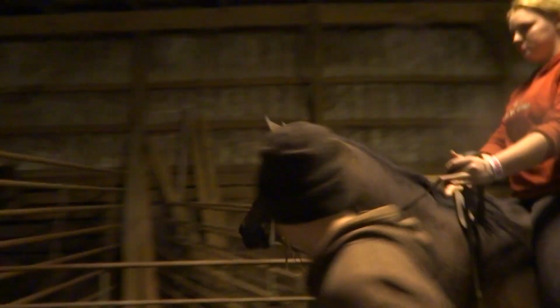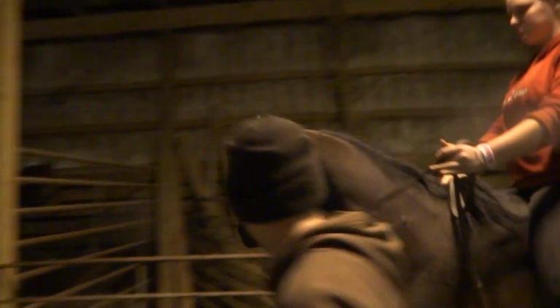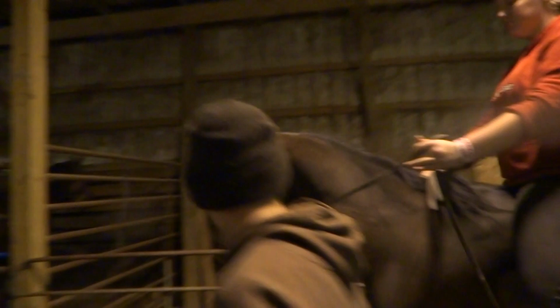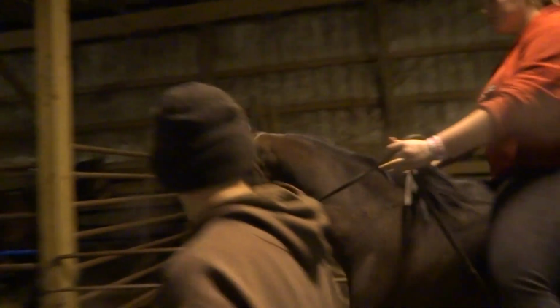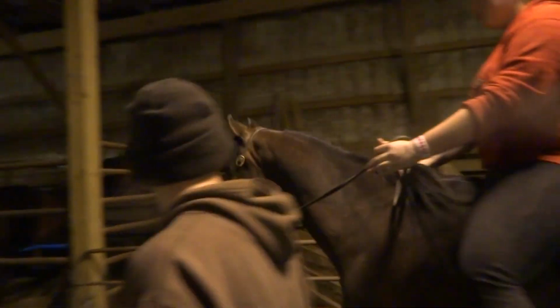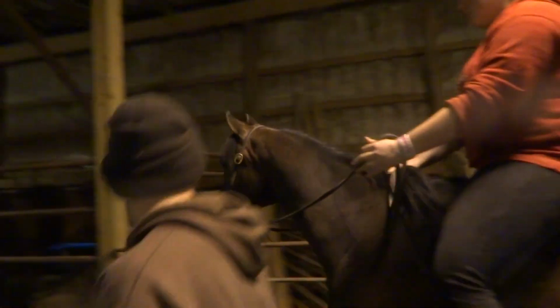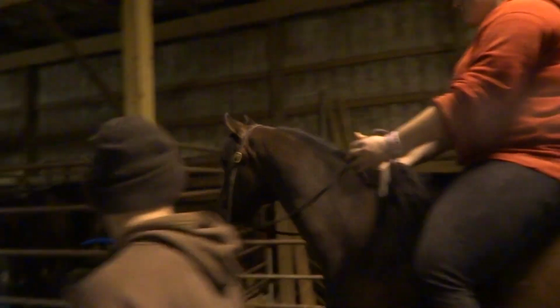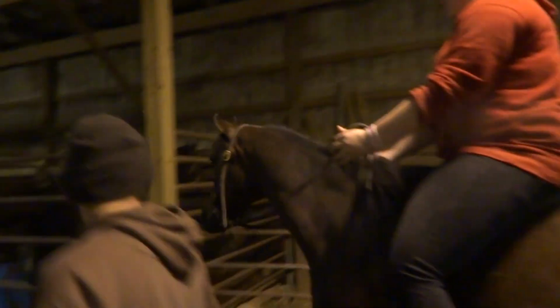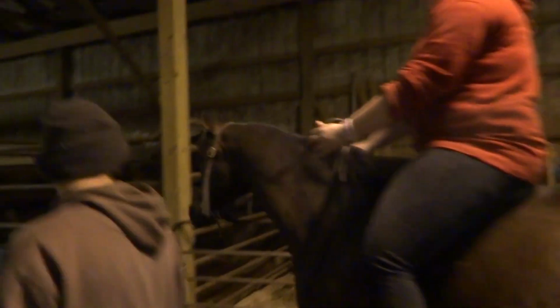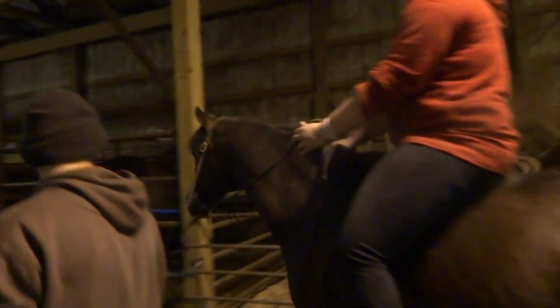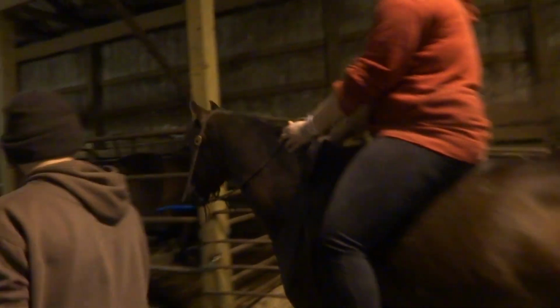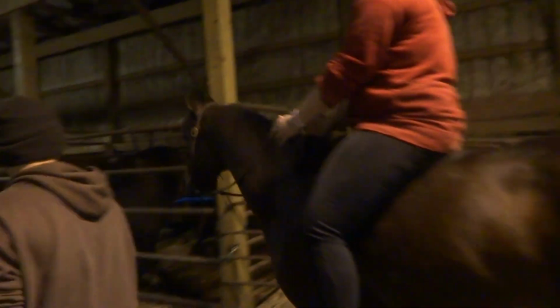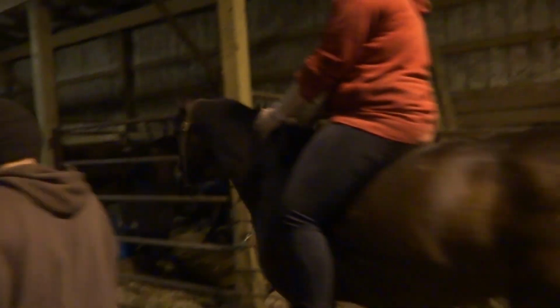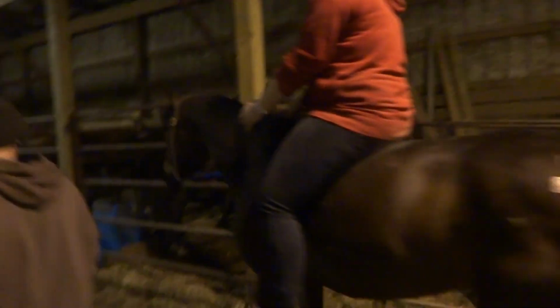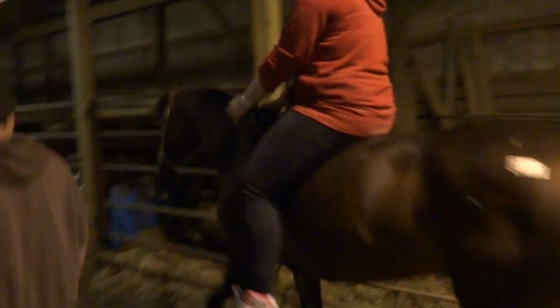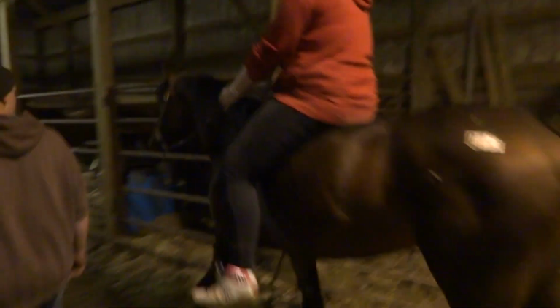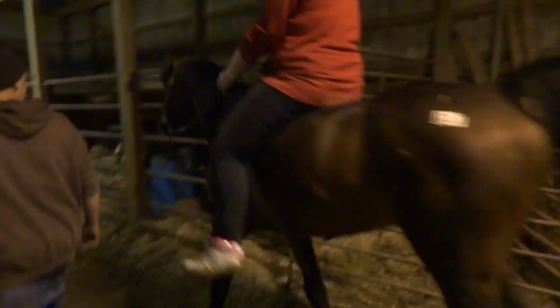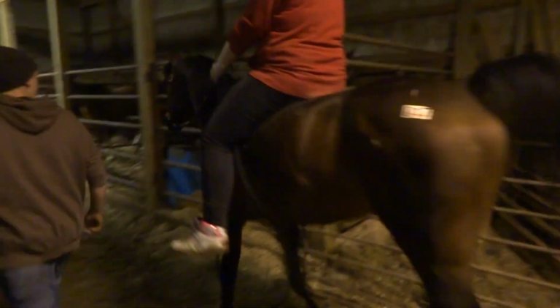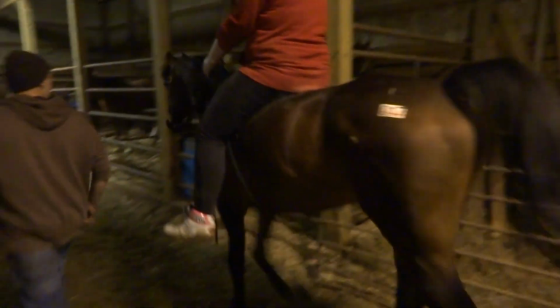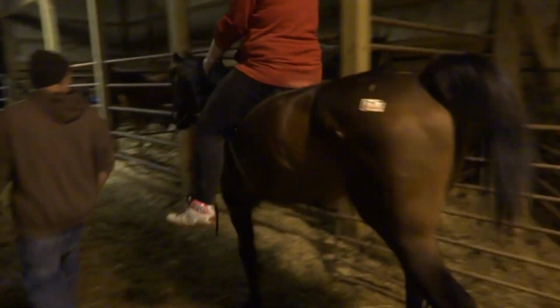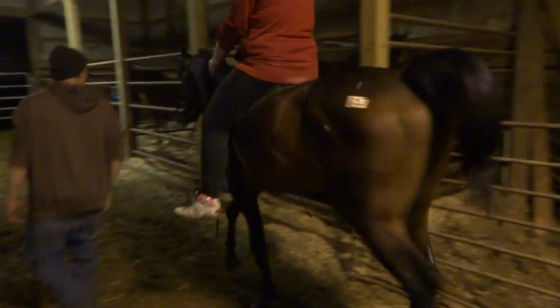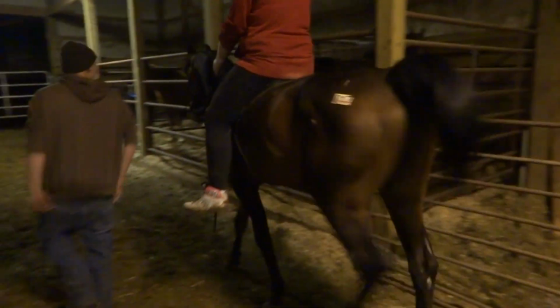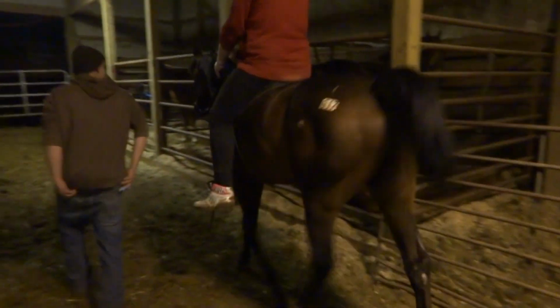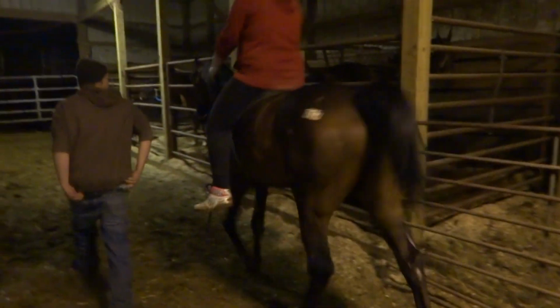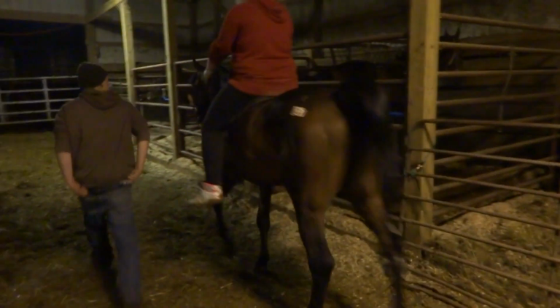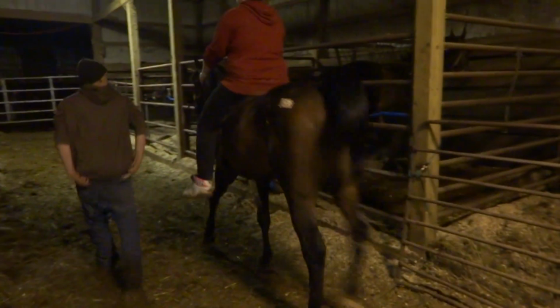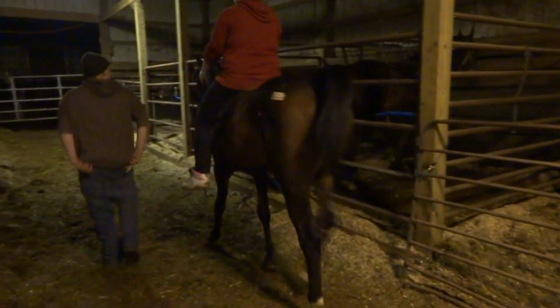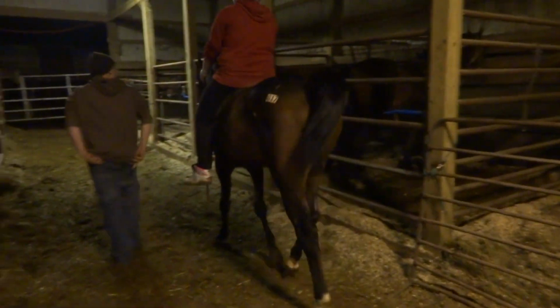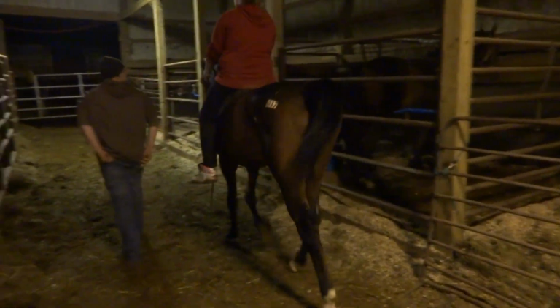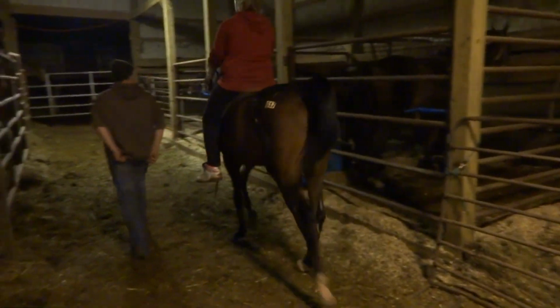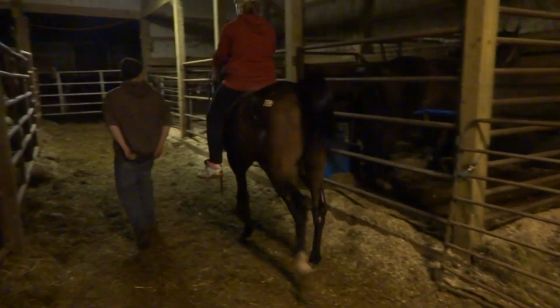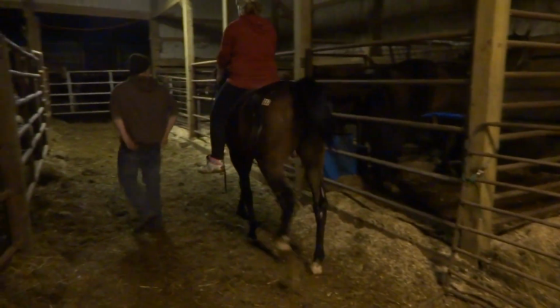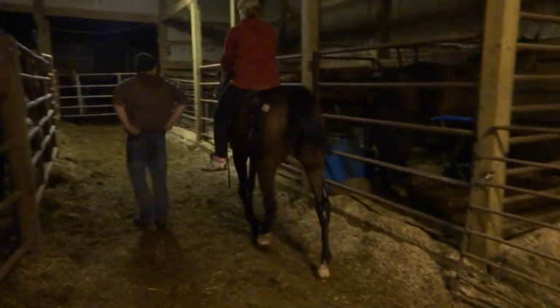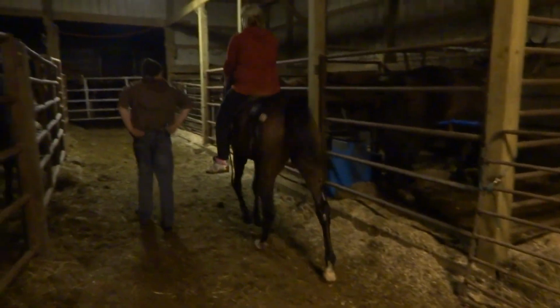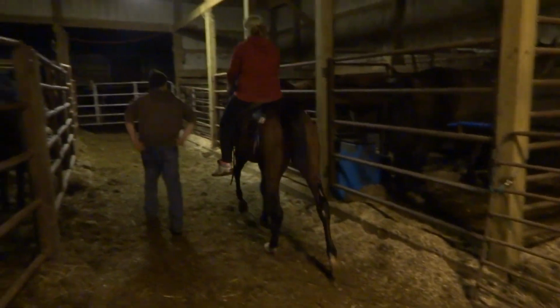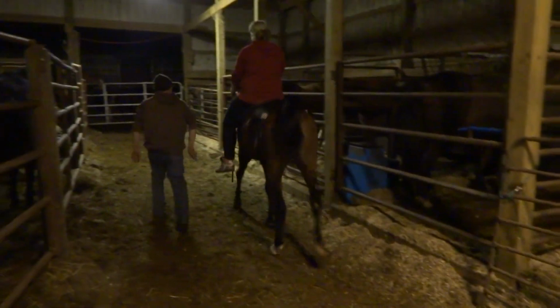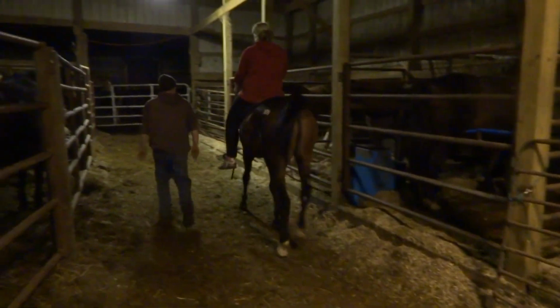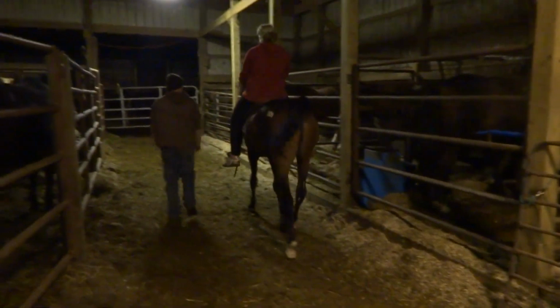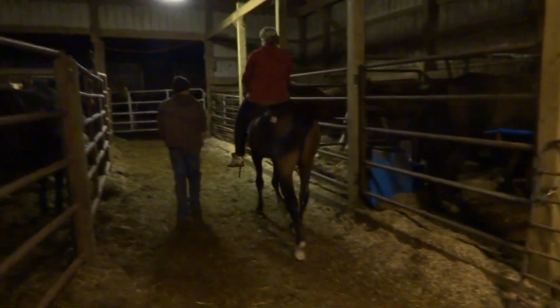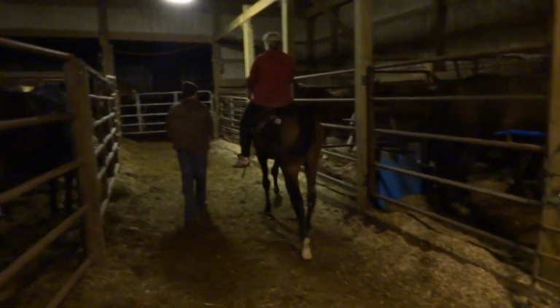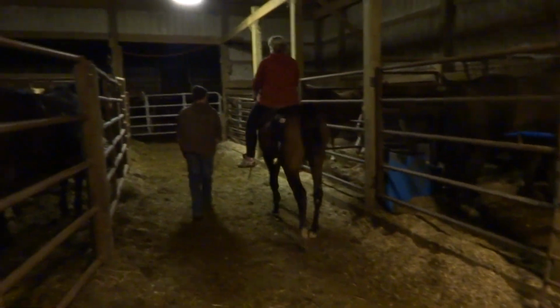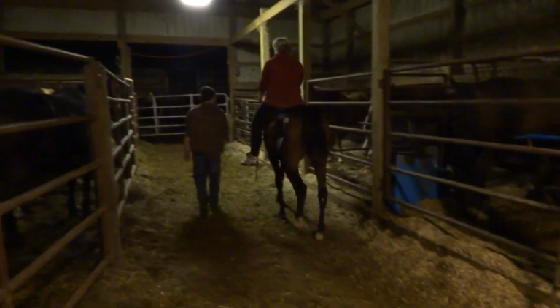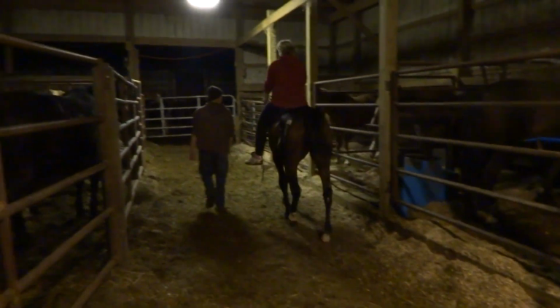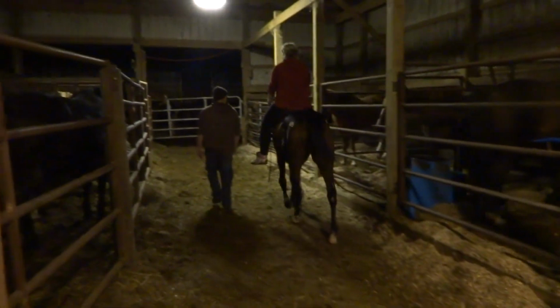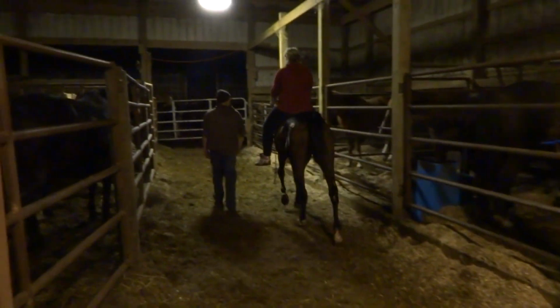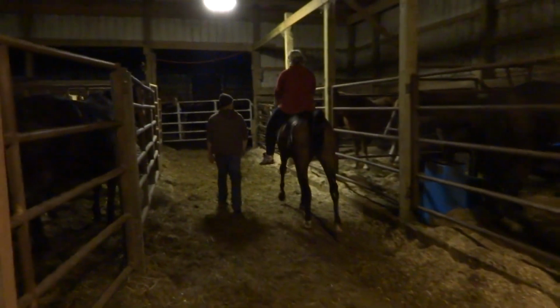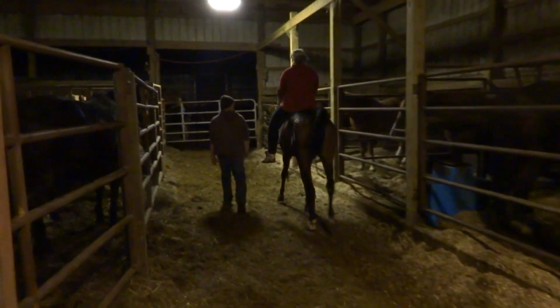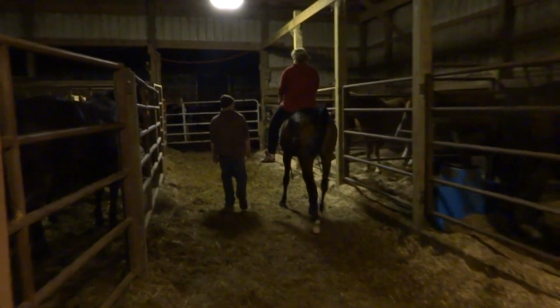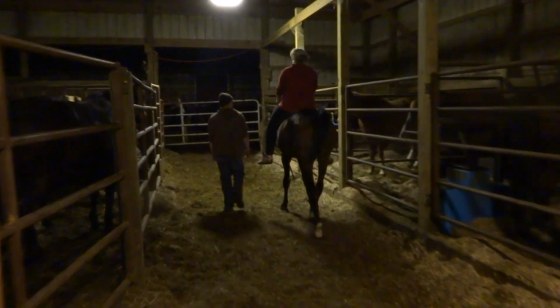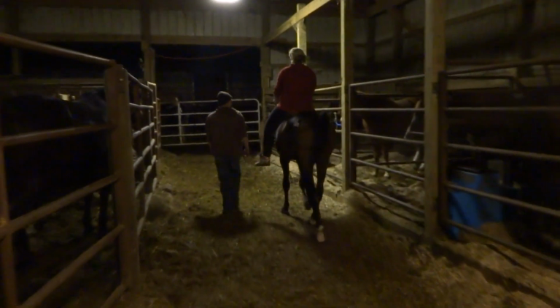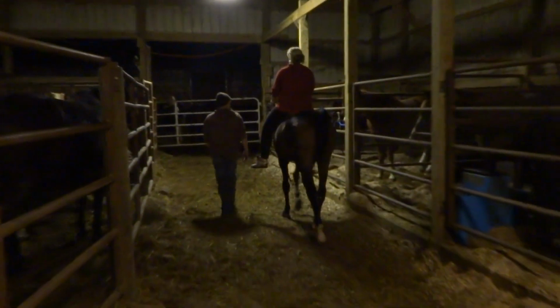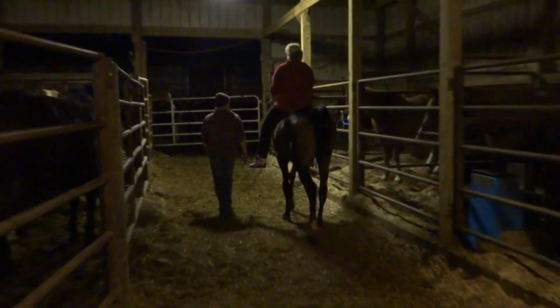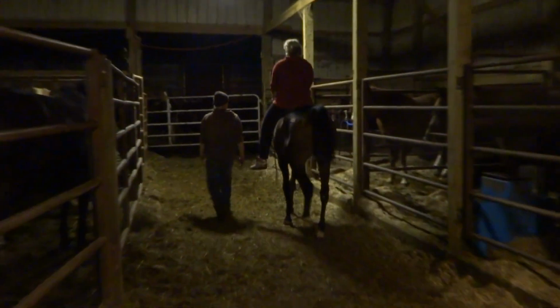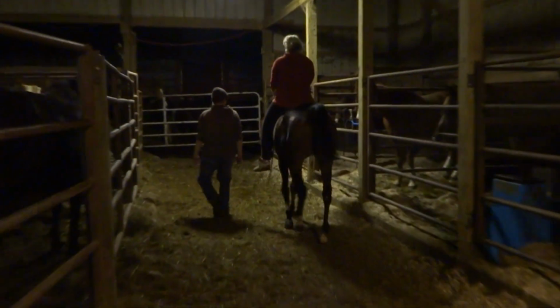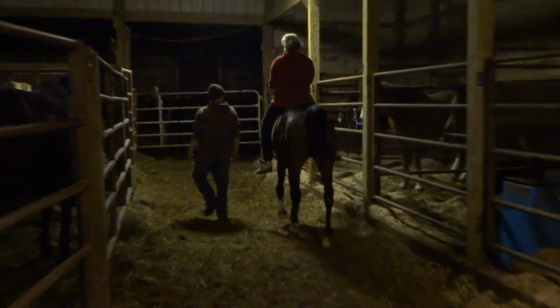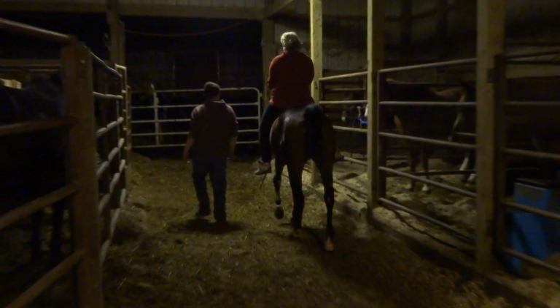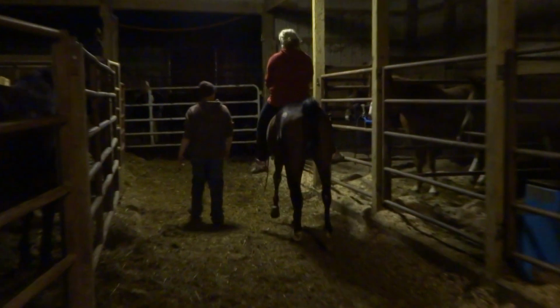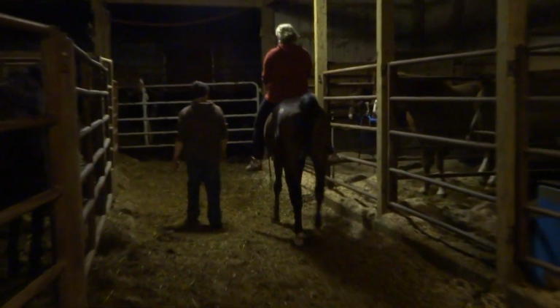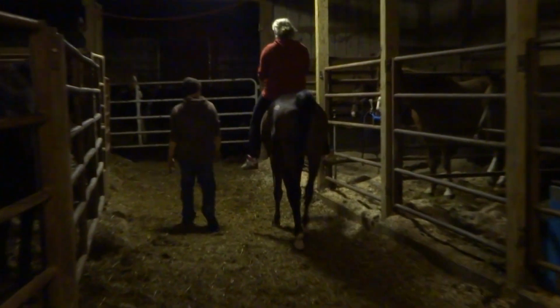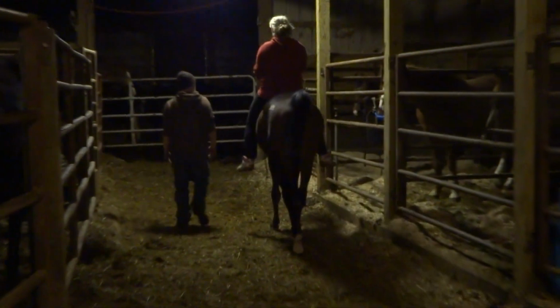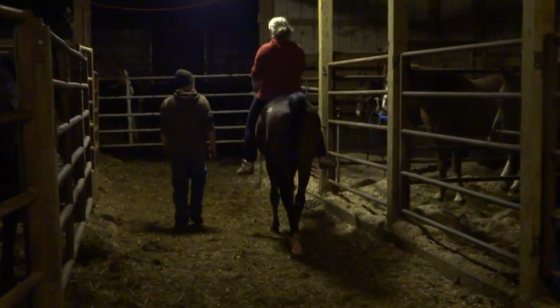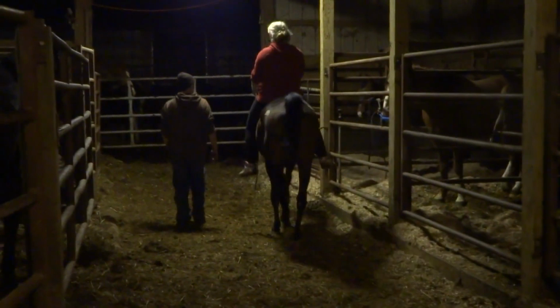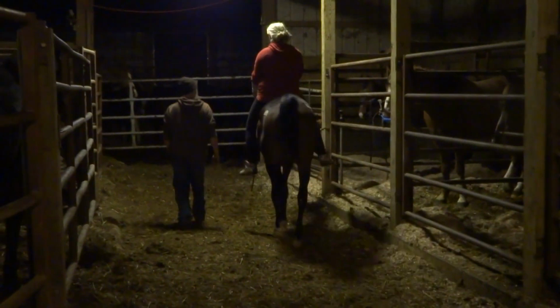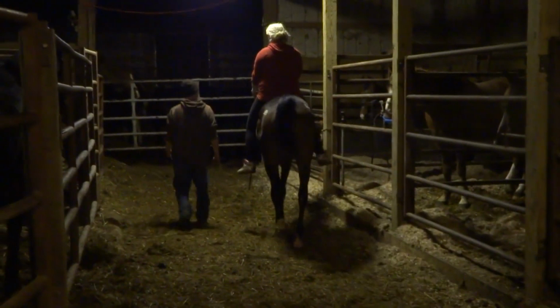Look at that beautiful head. He's almost 16 hands. He's a bay.